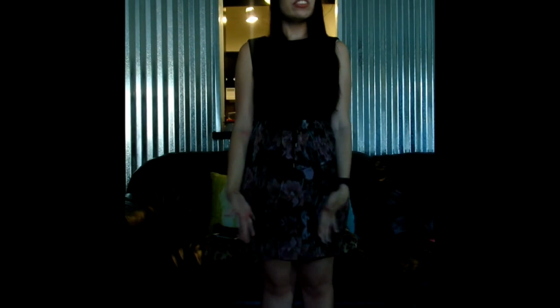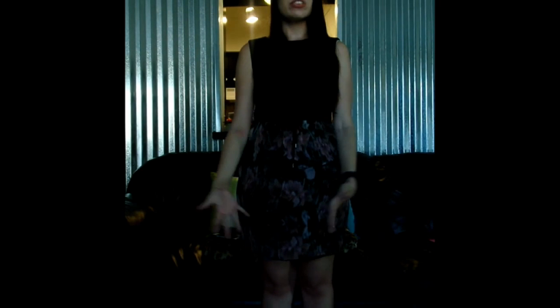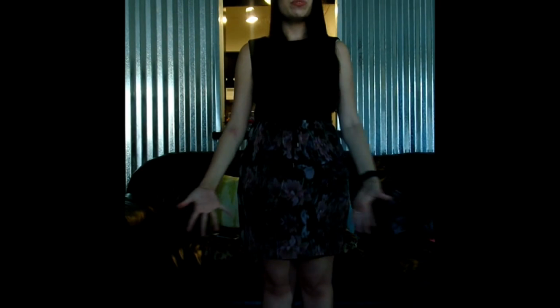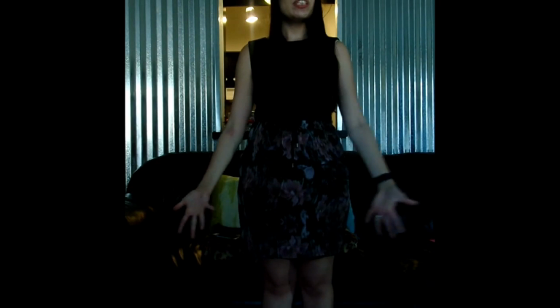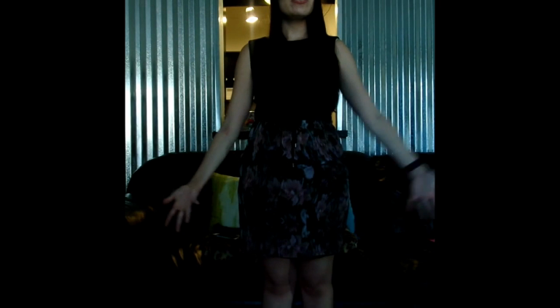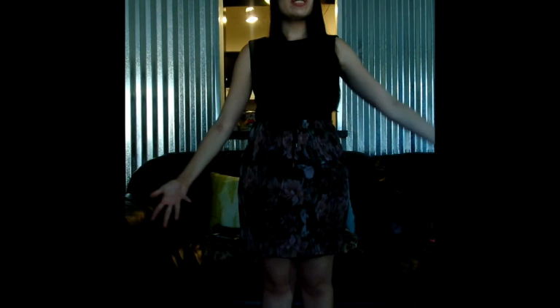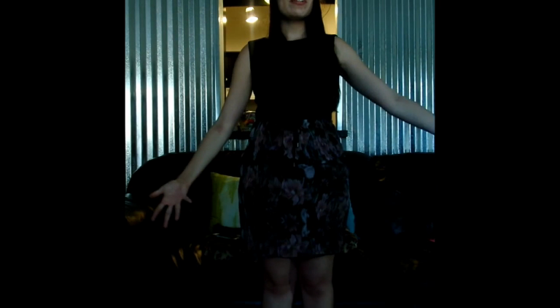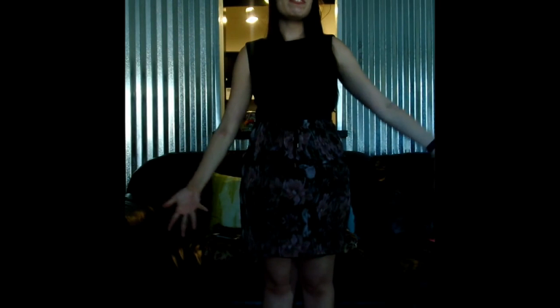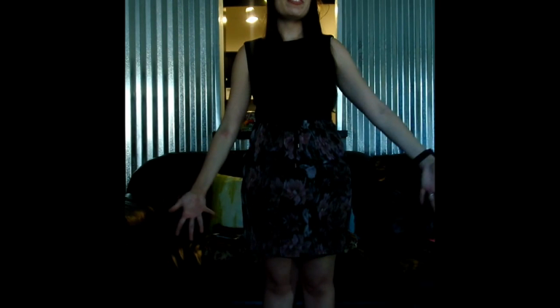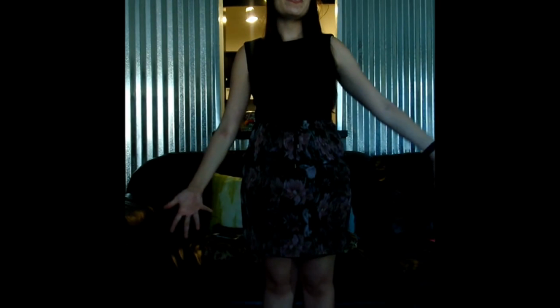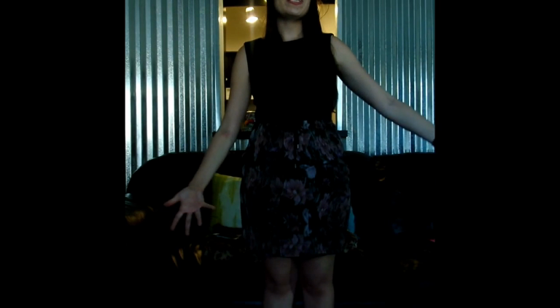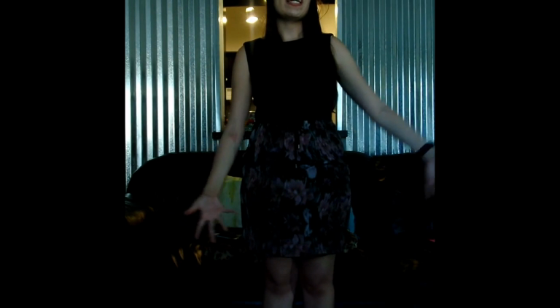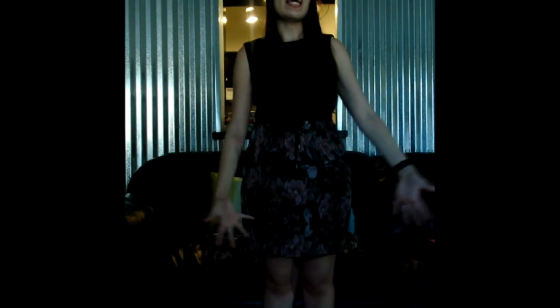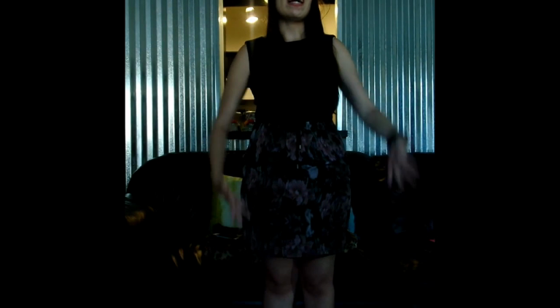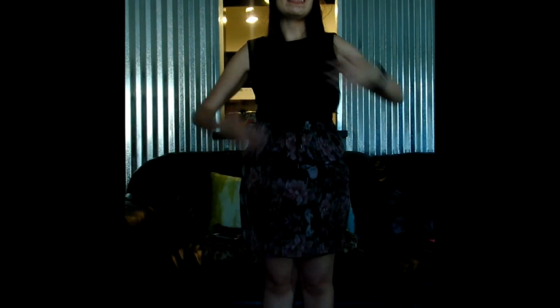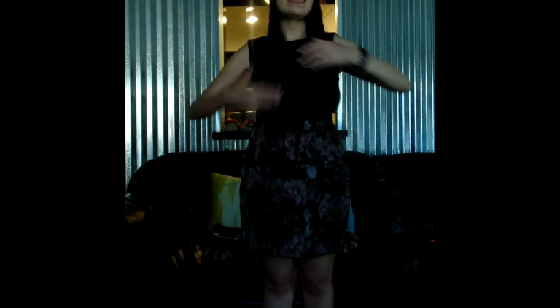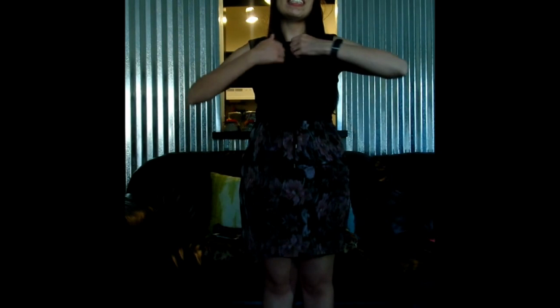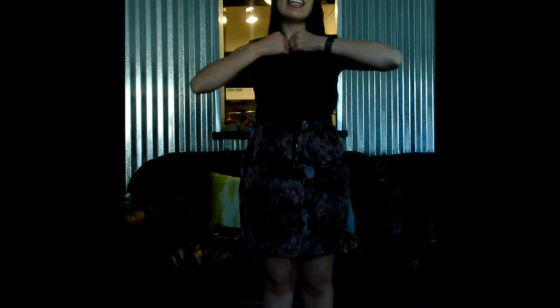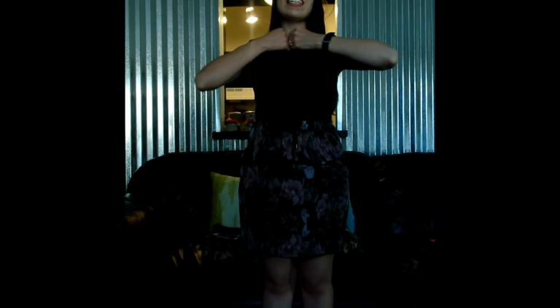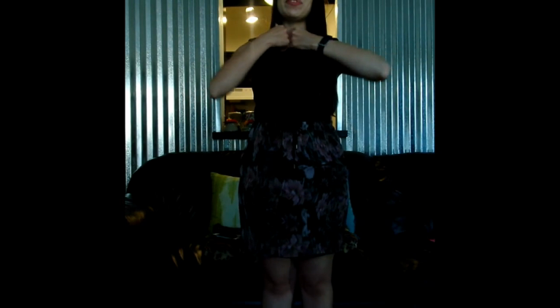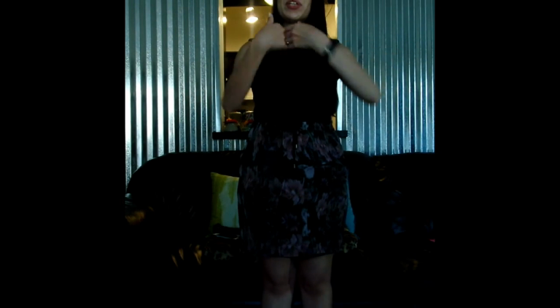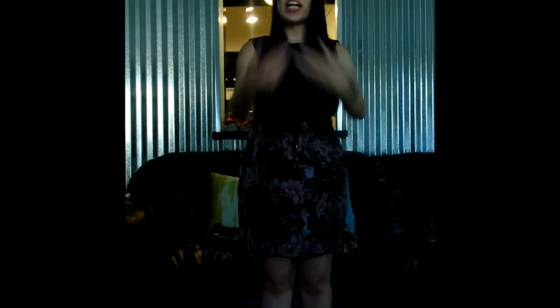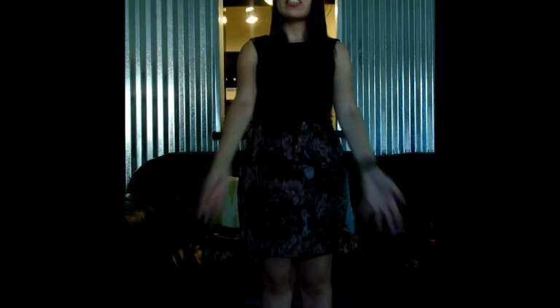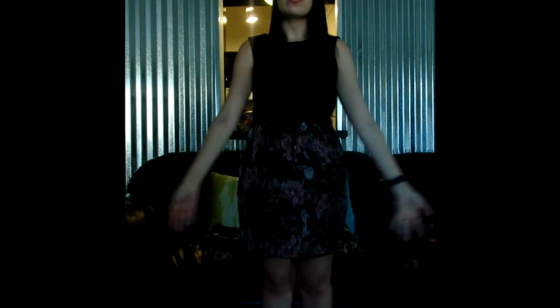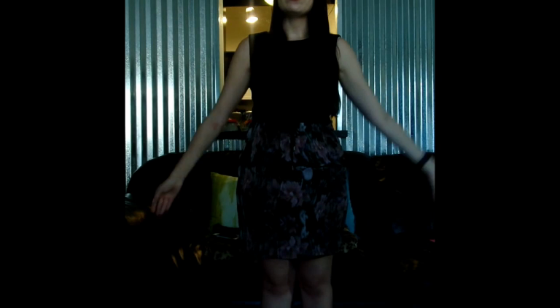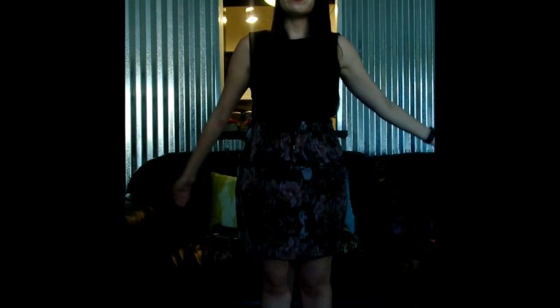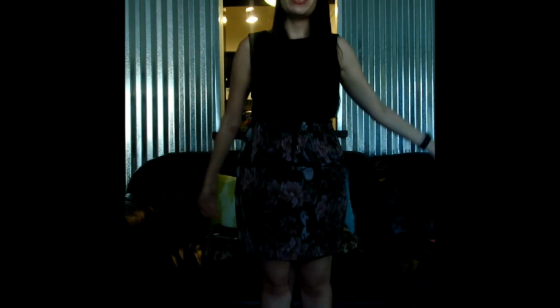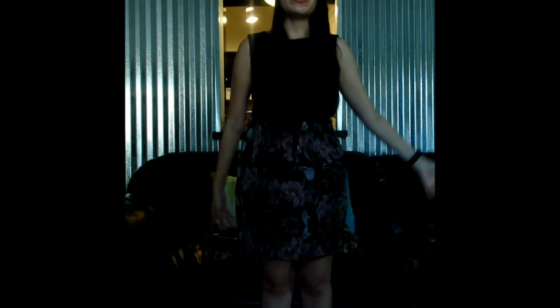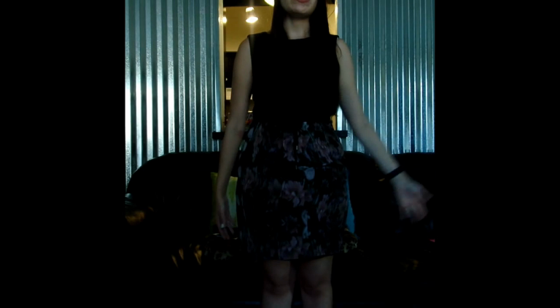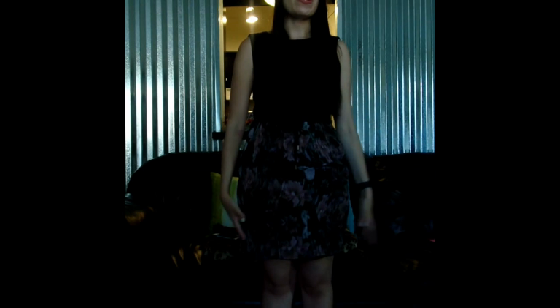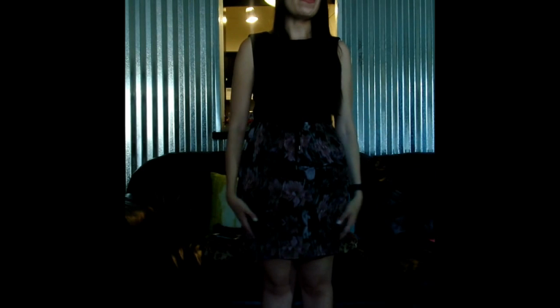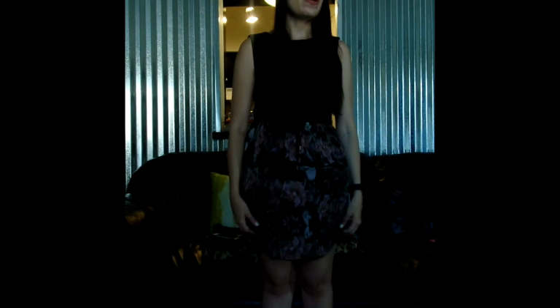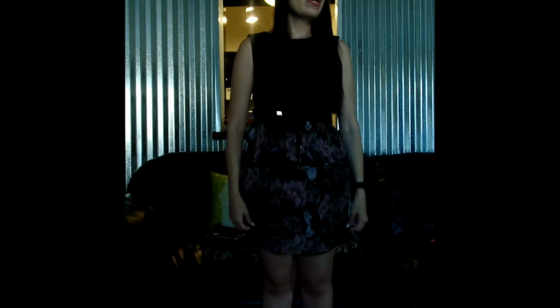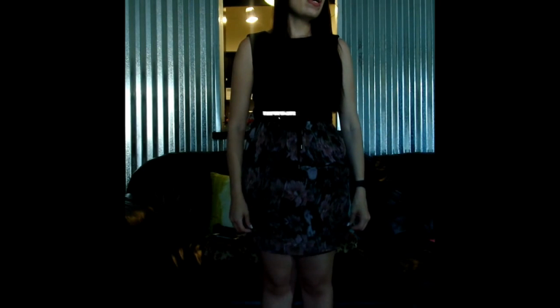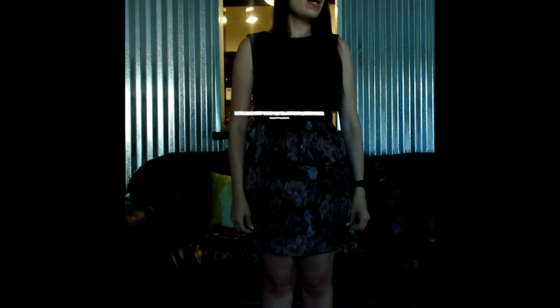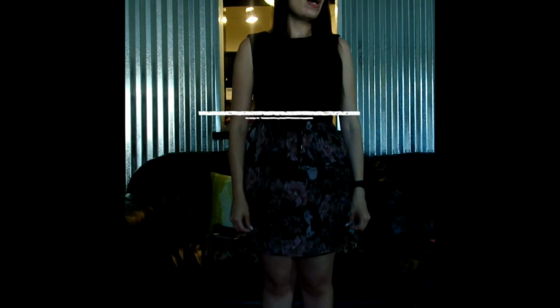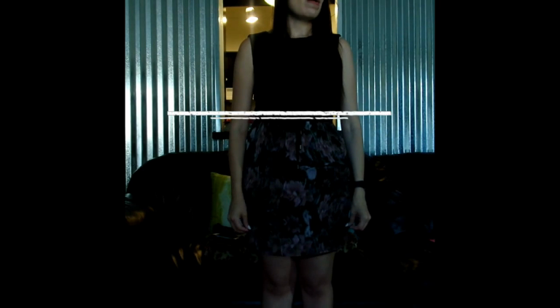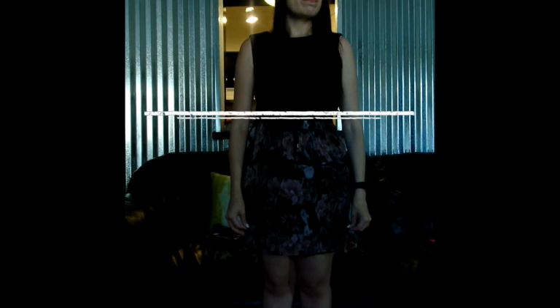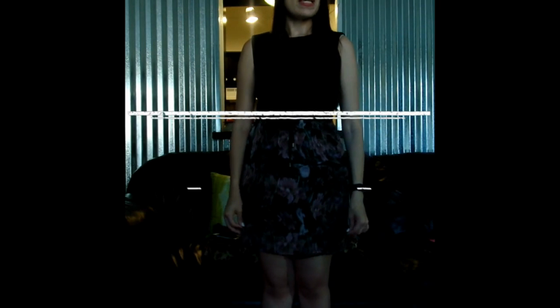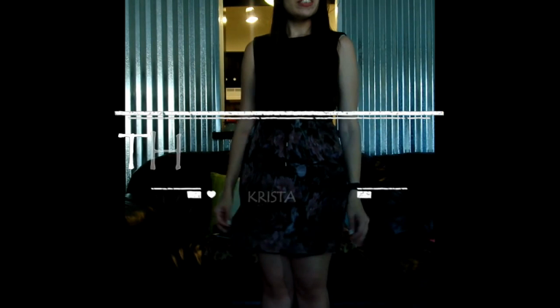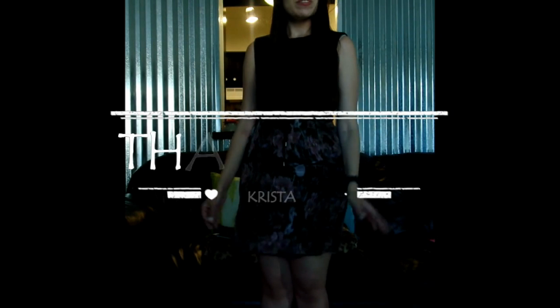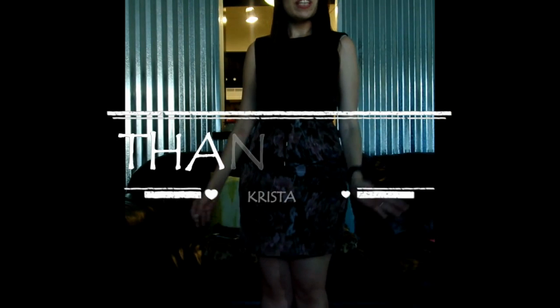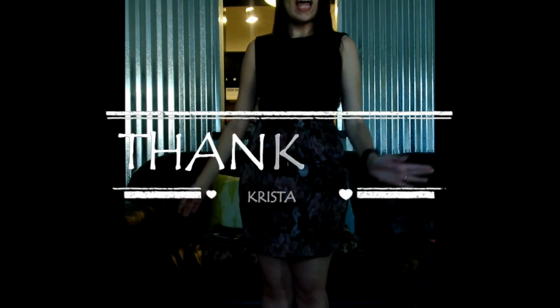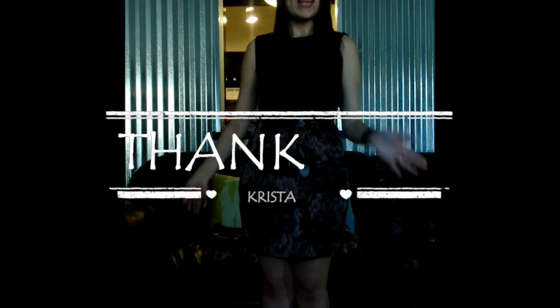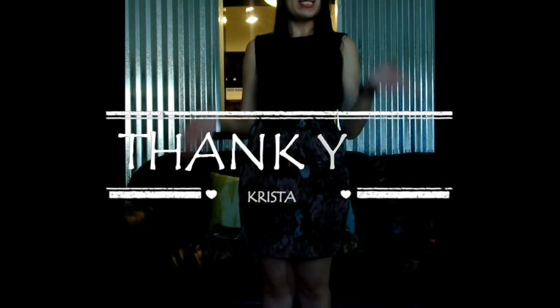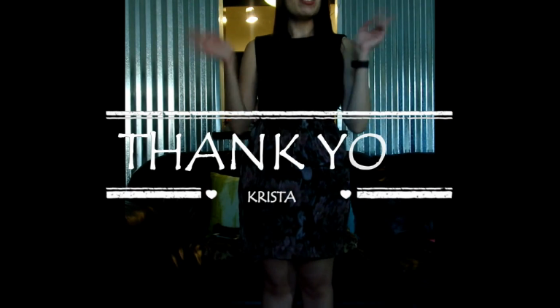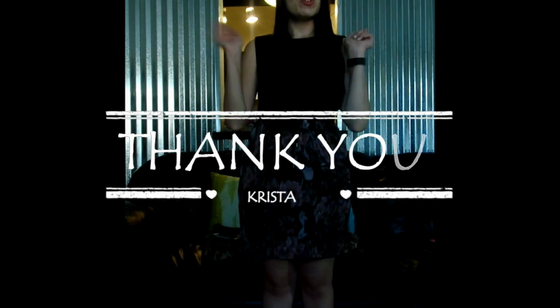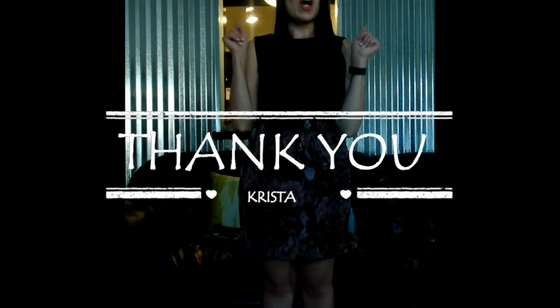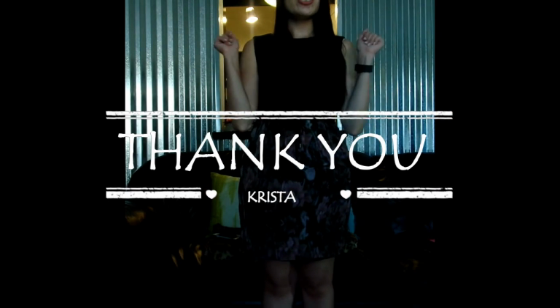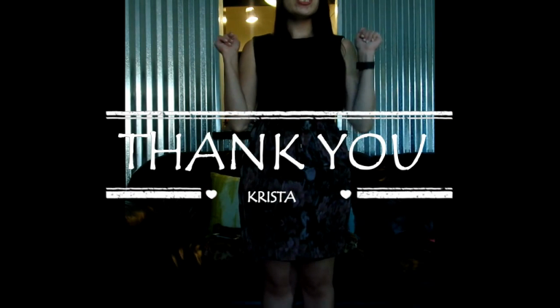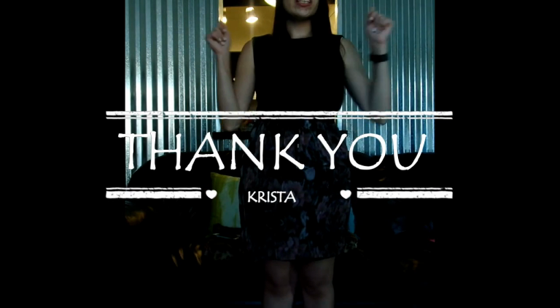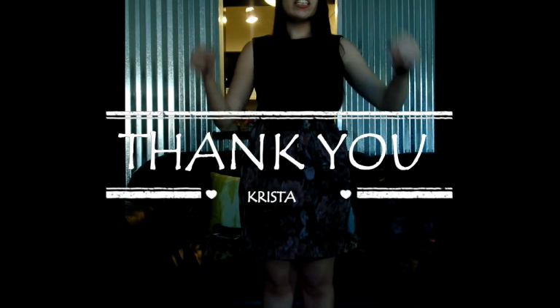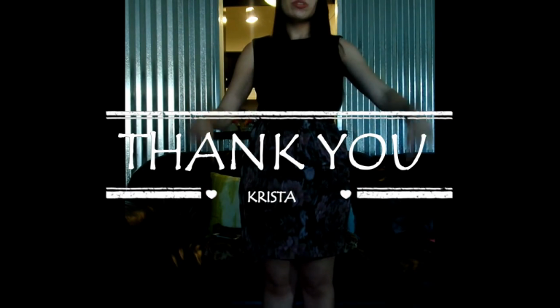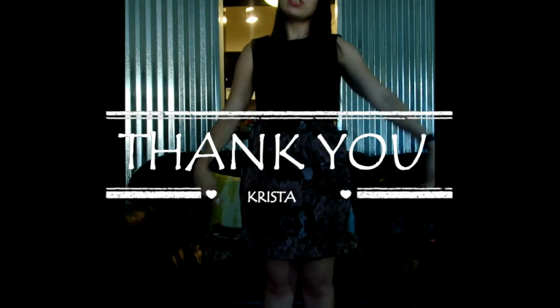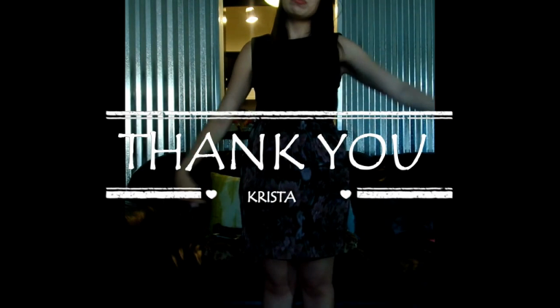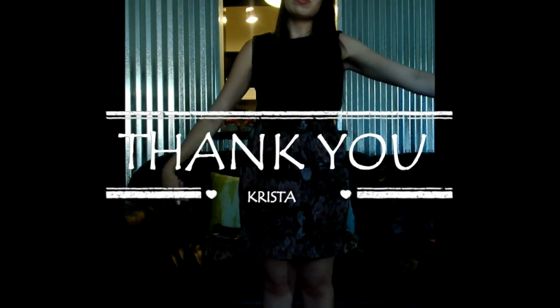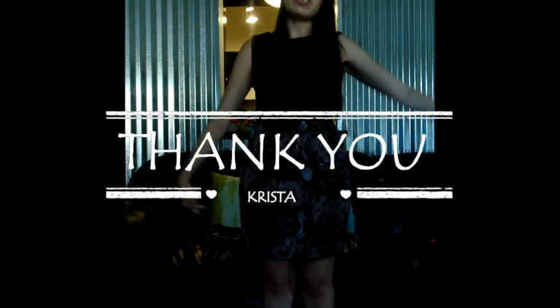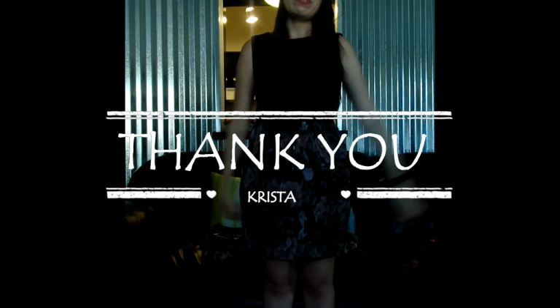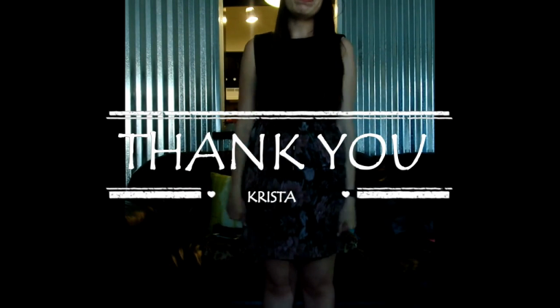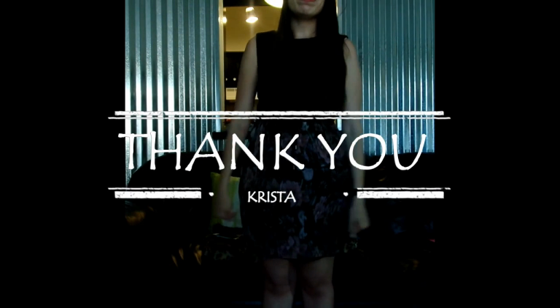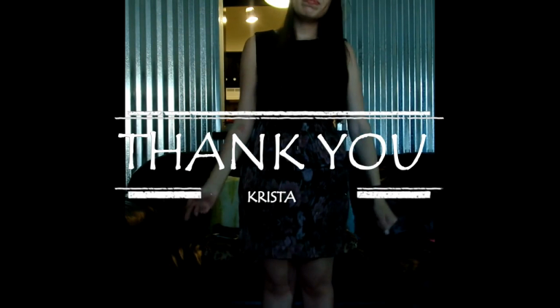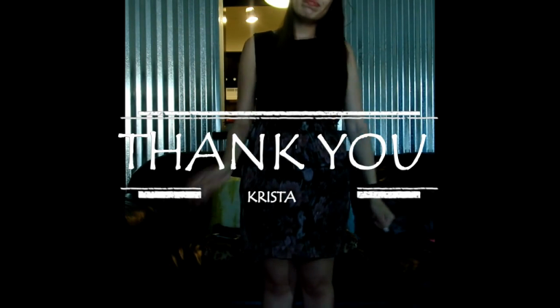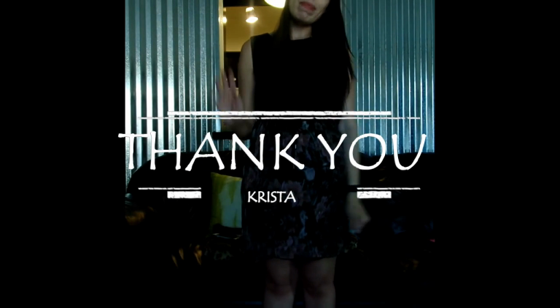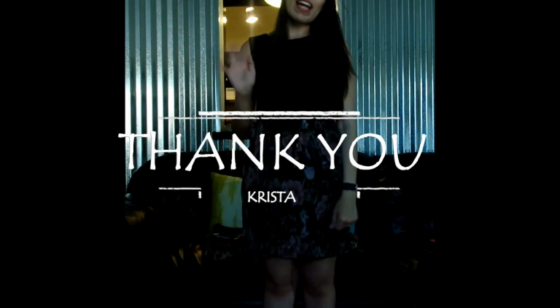I honestly like giving you guys honest reviews, so thanks for that. Thanks for watching, and thanks for reading my review. Bye!